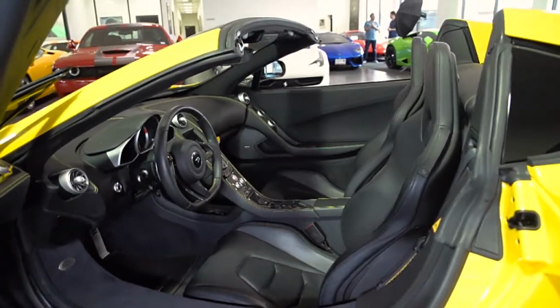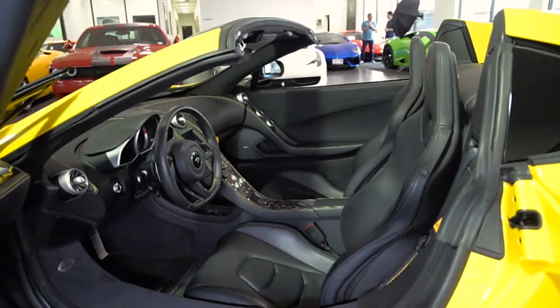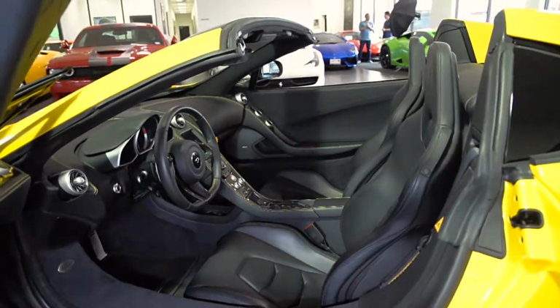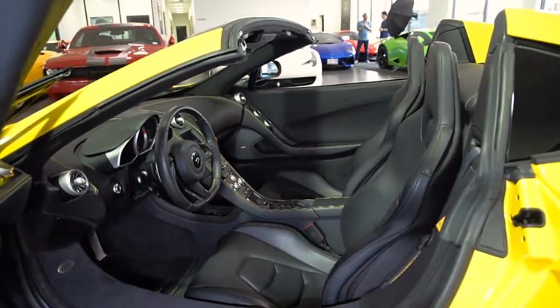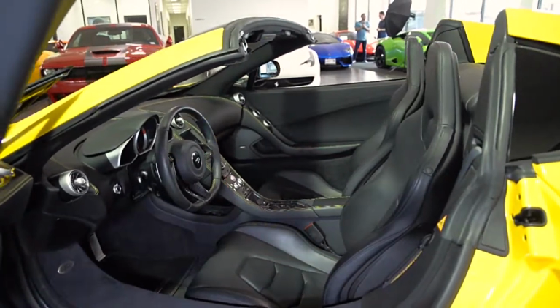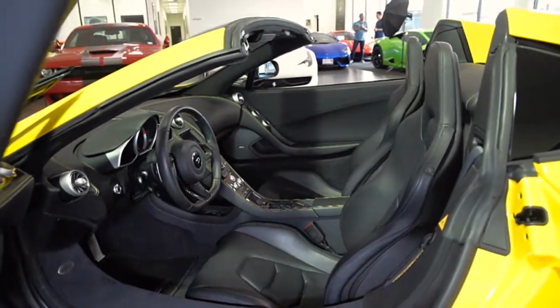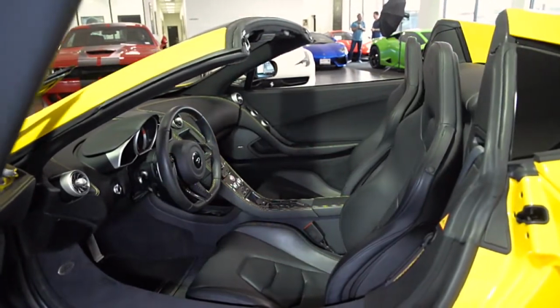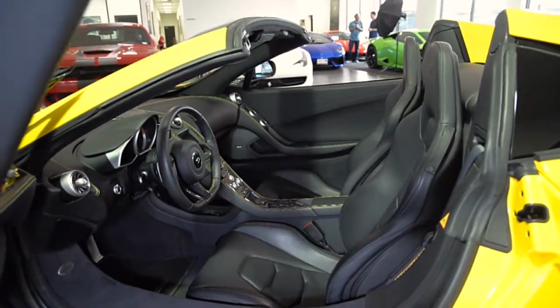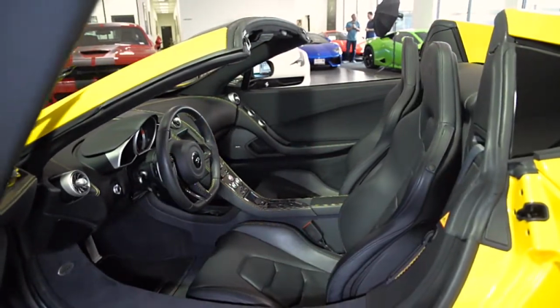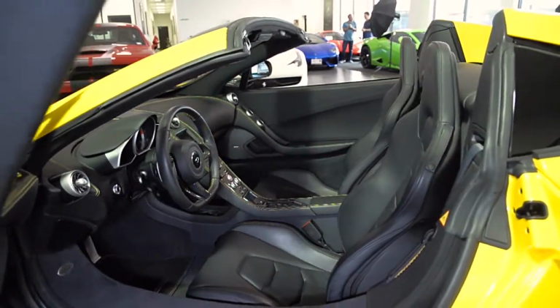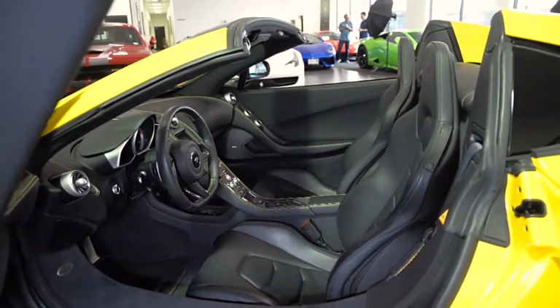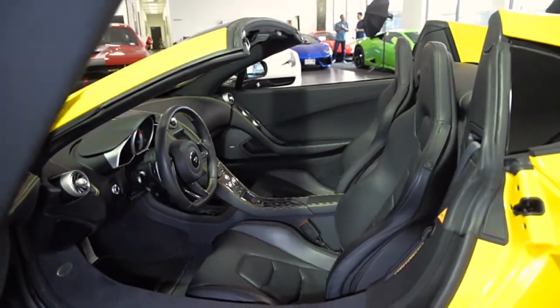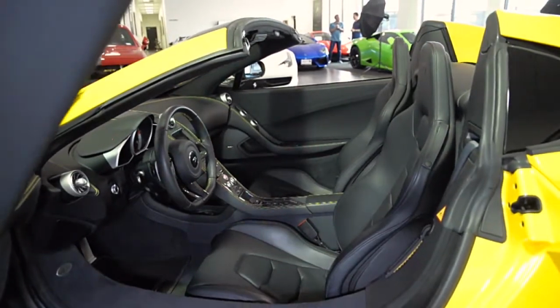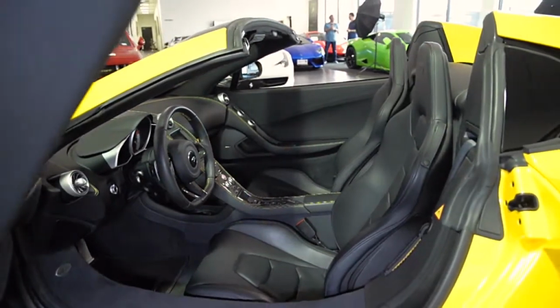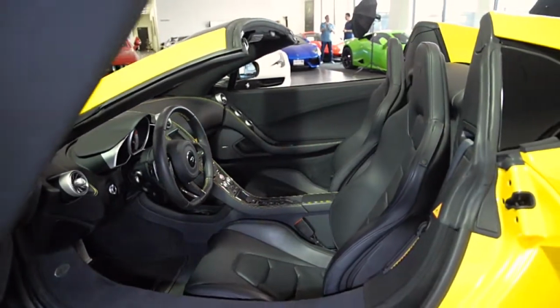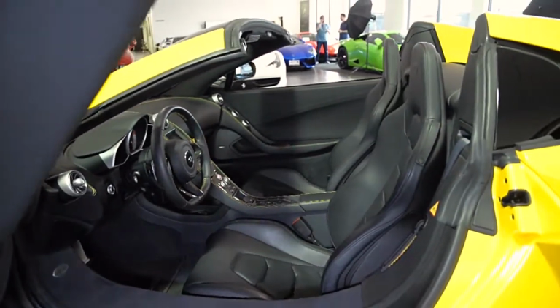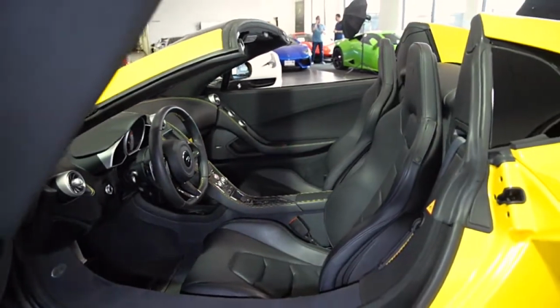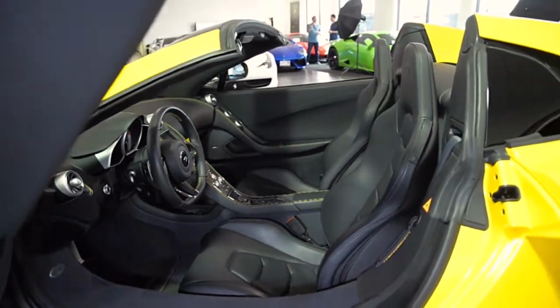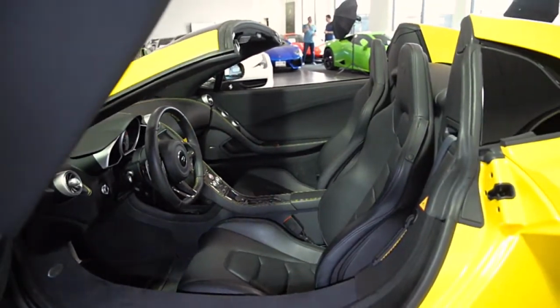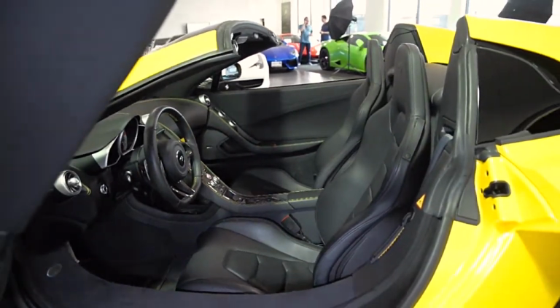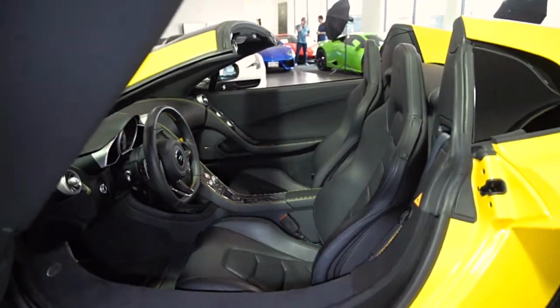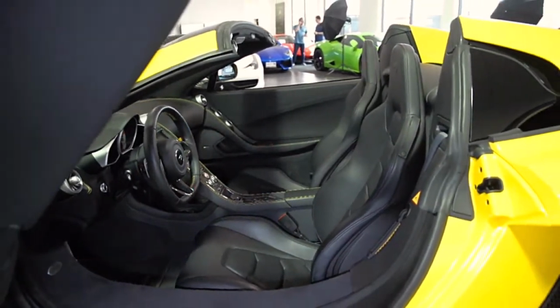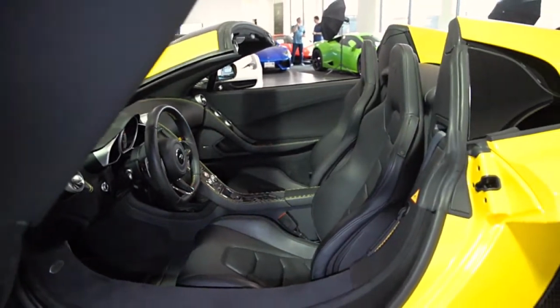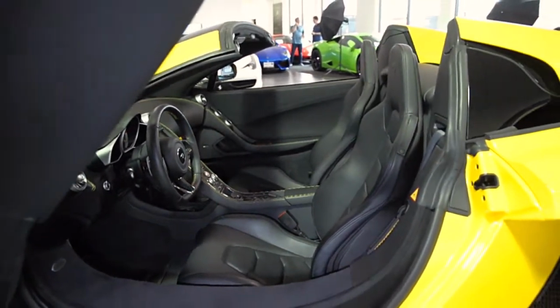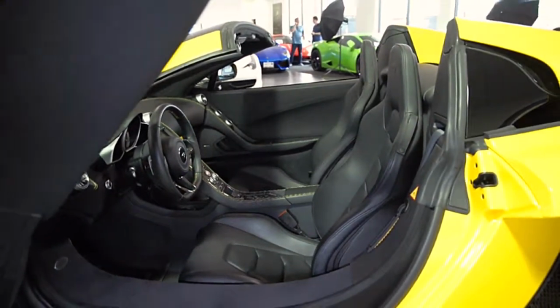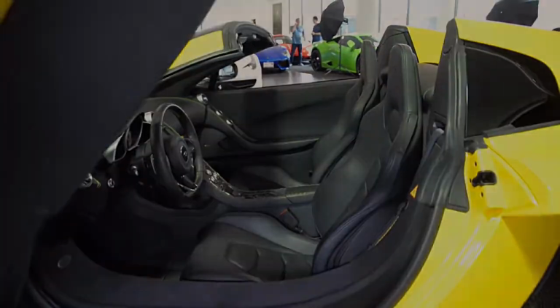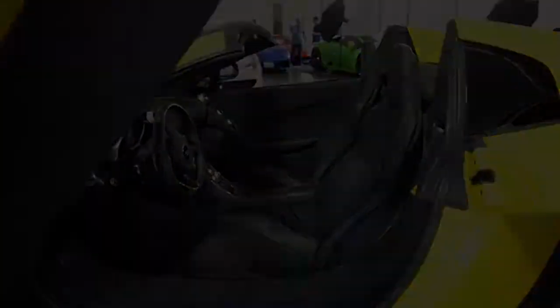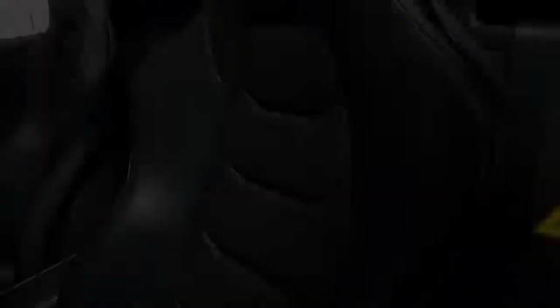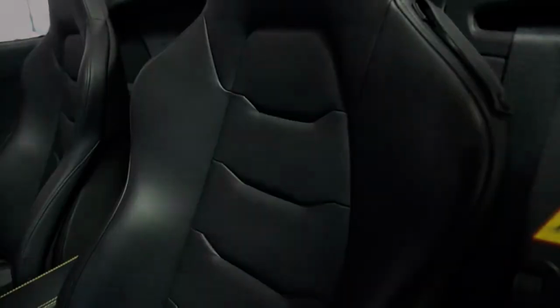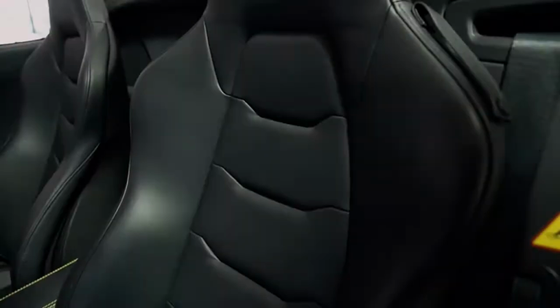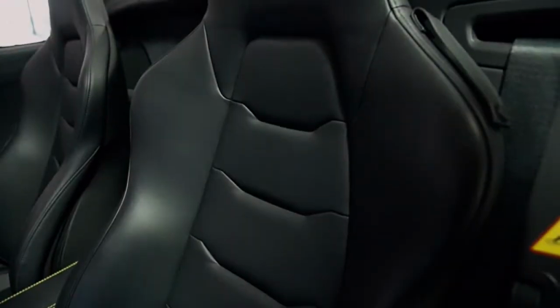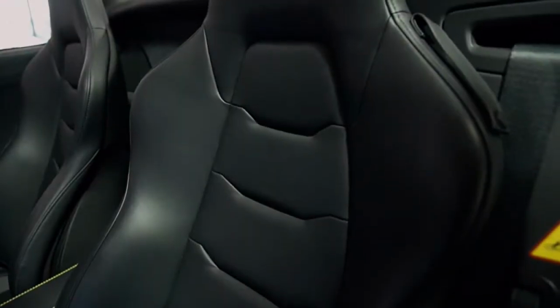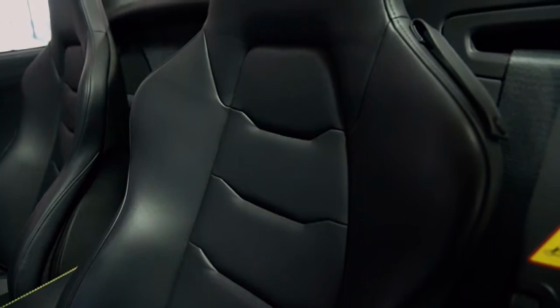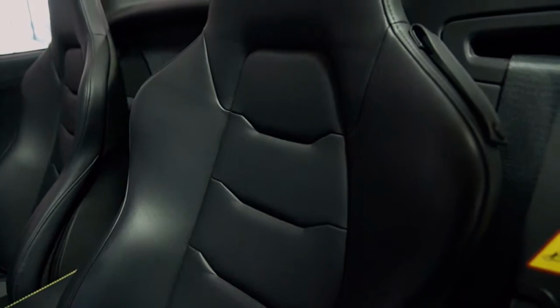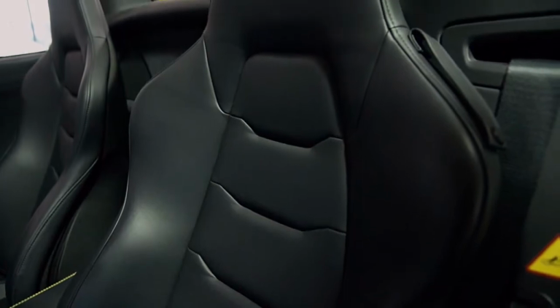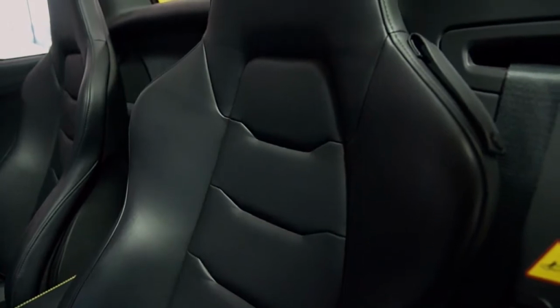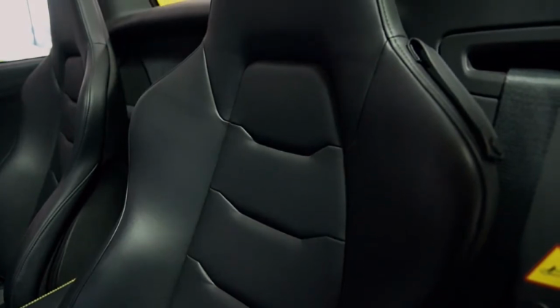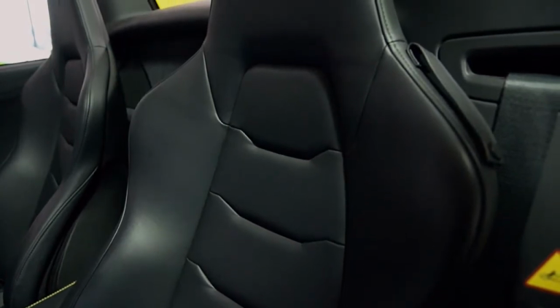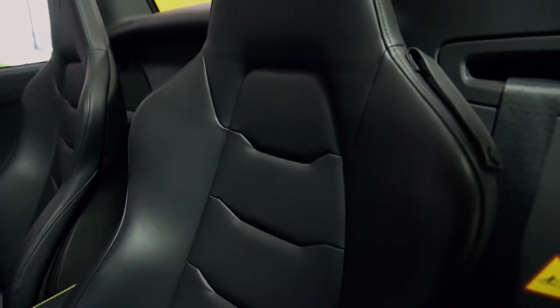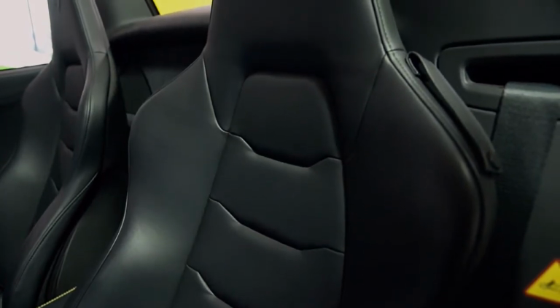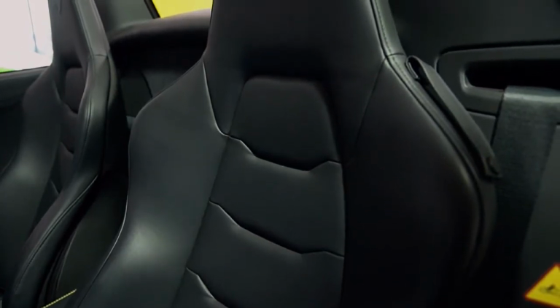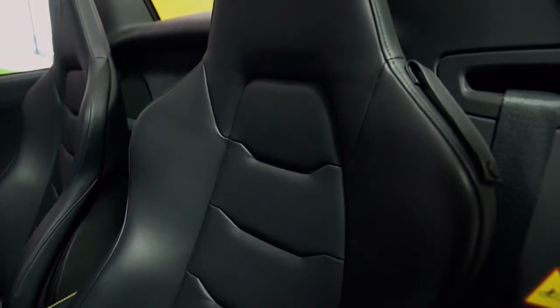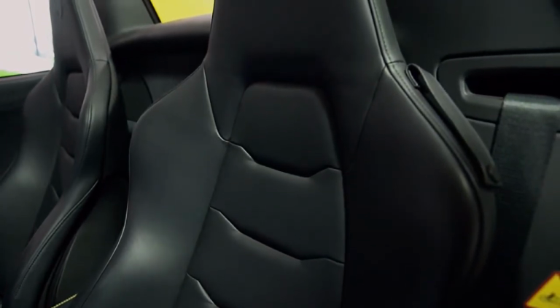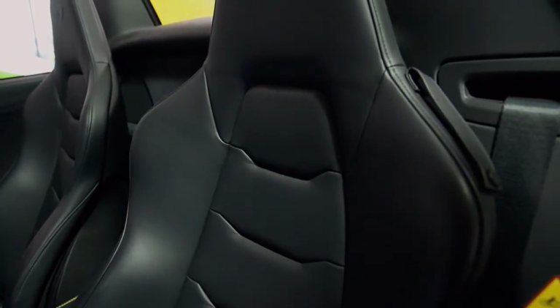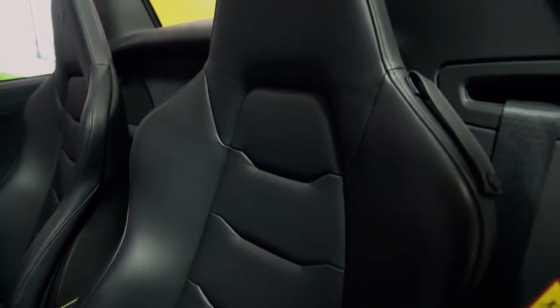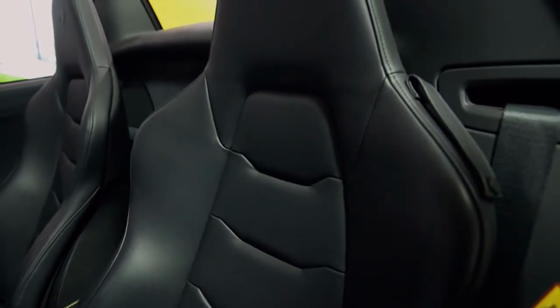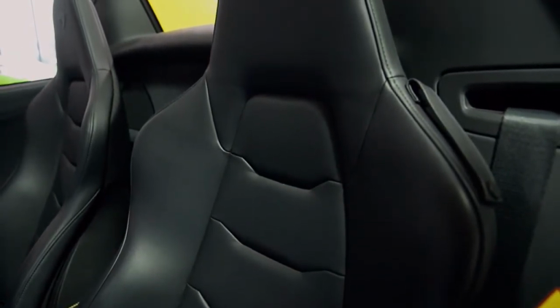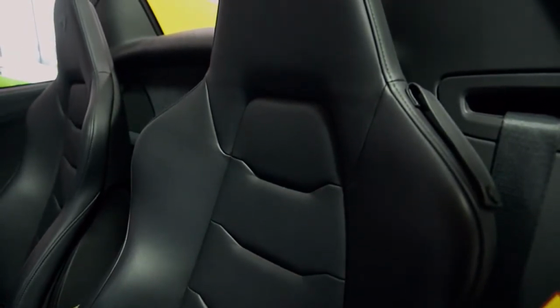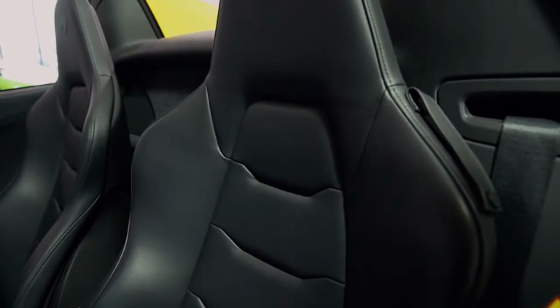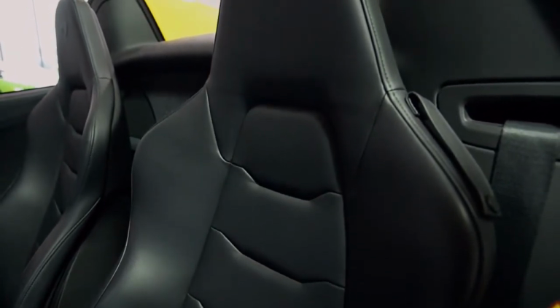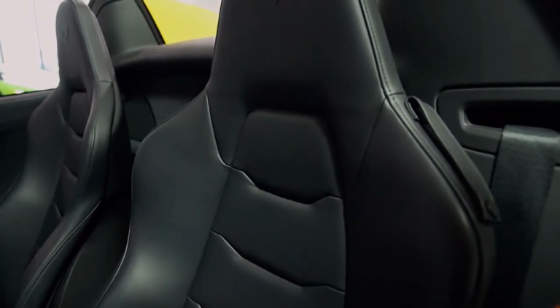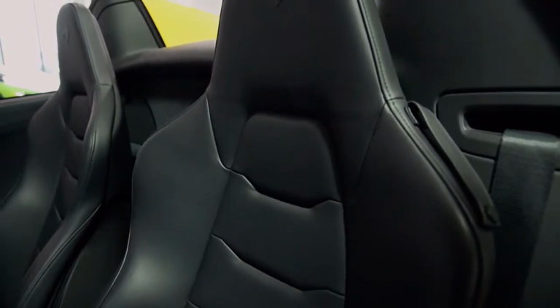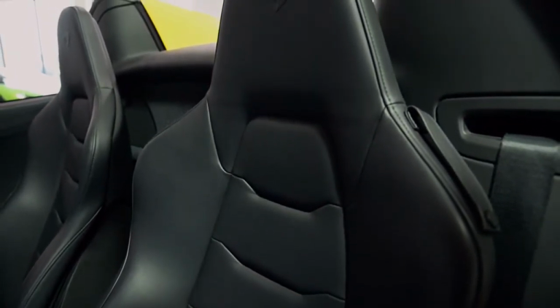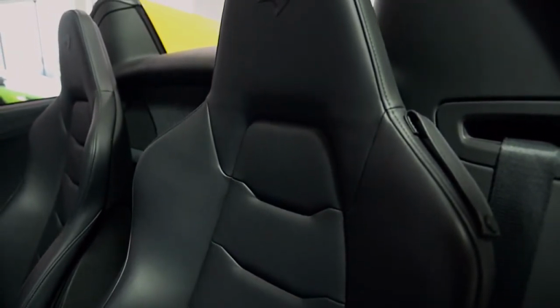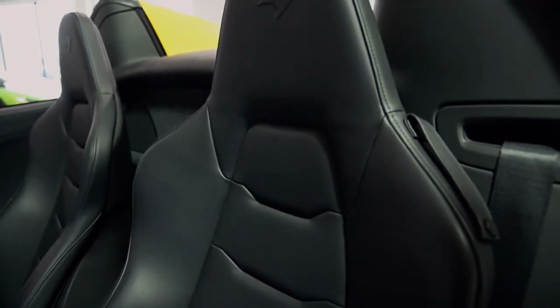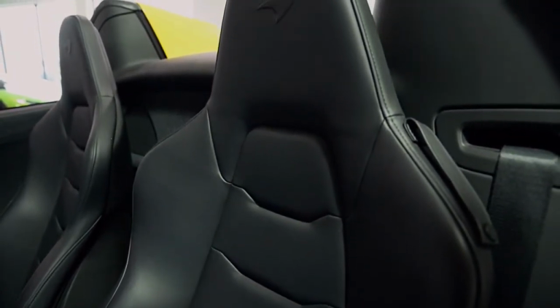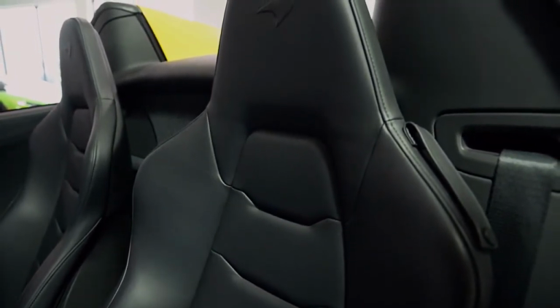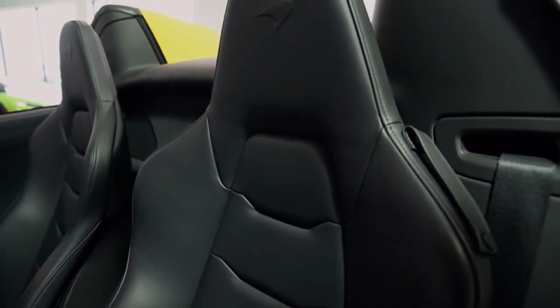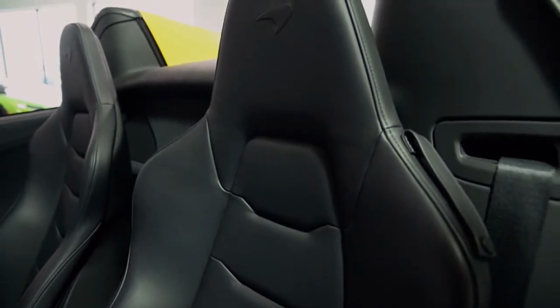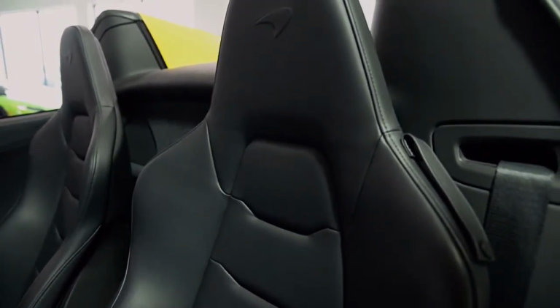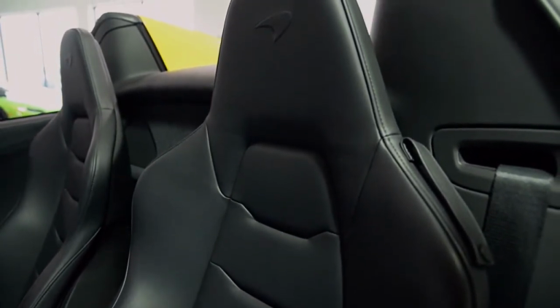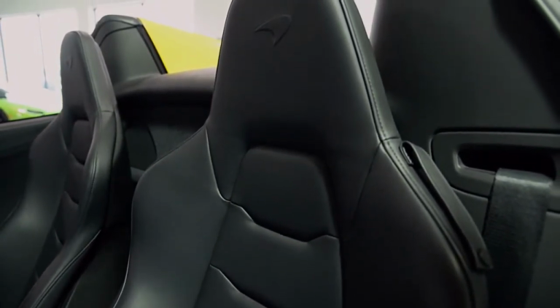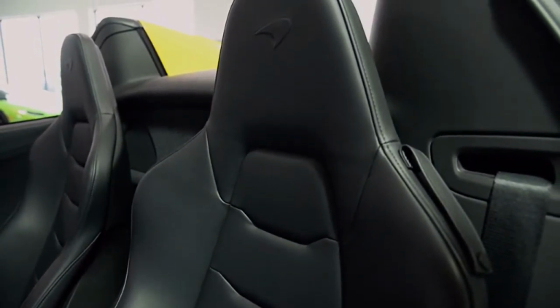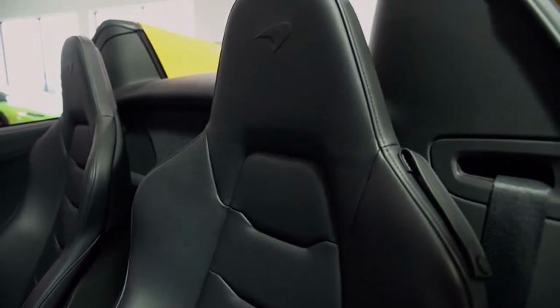This car is finished in a beautiful volcano-yellow exterior color and black full-leather interior with carbon-fiber trim and contrast stitching throughout.